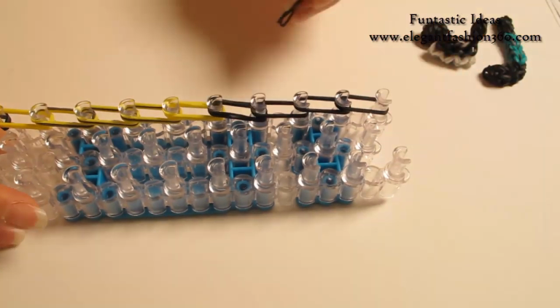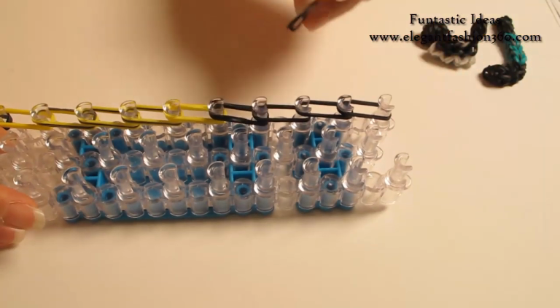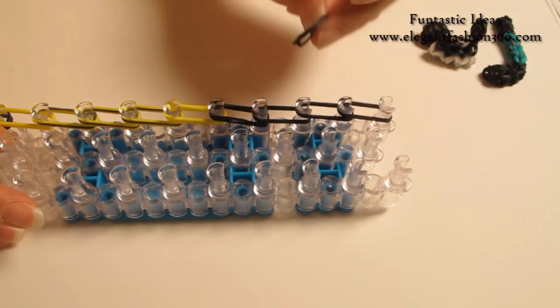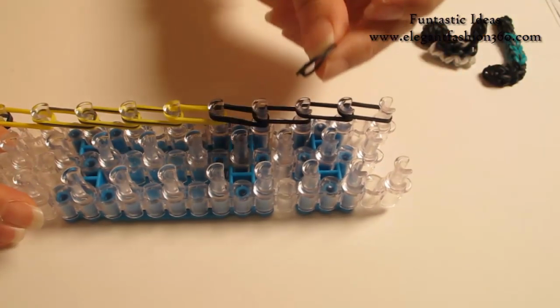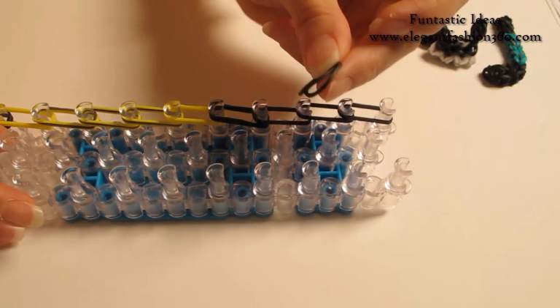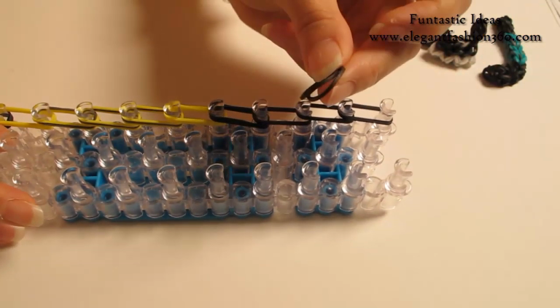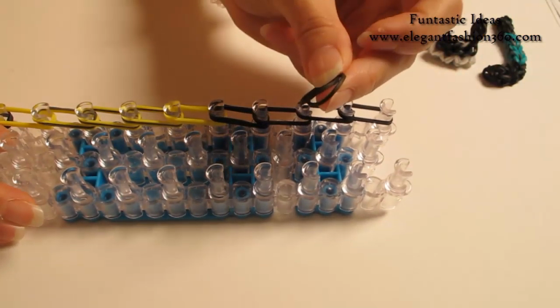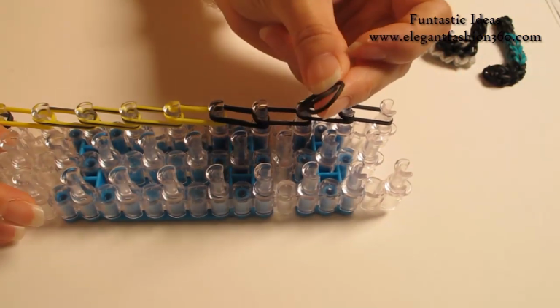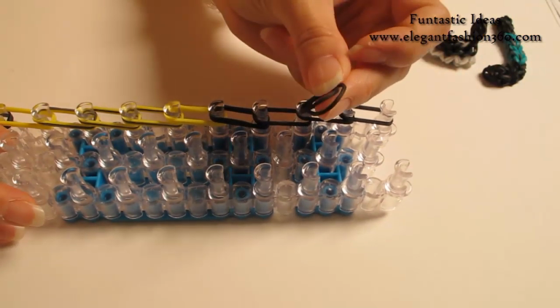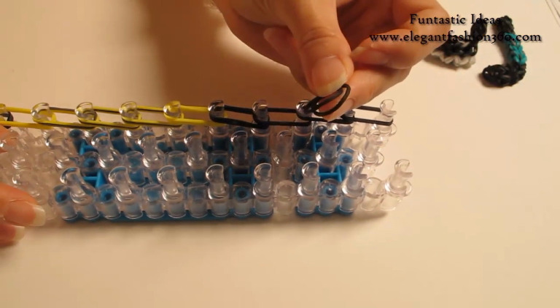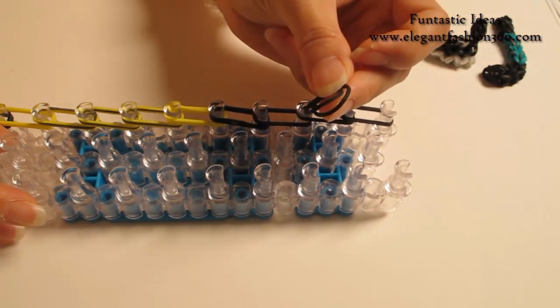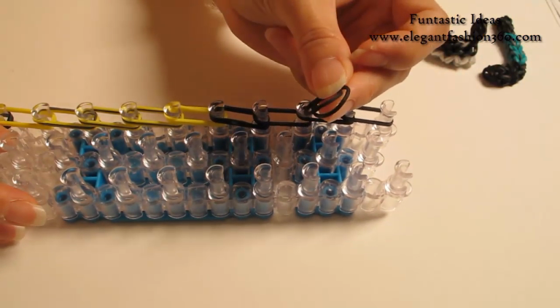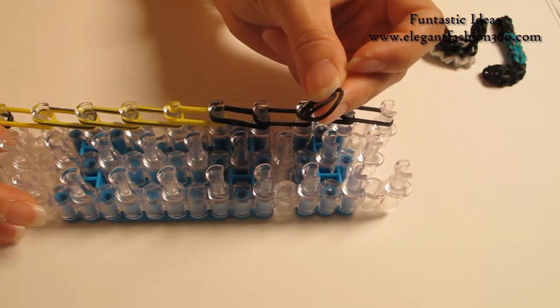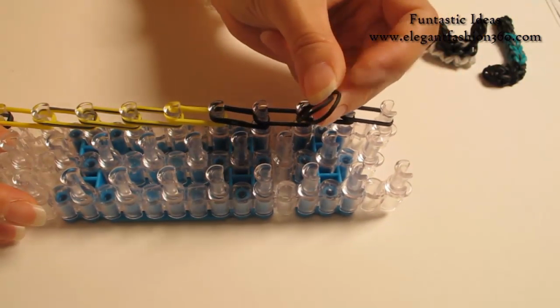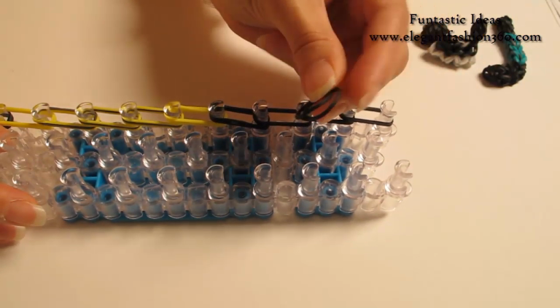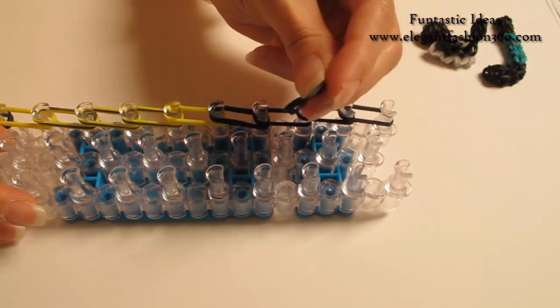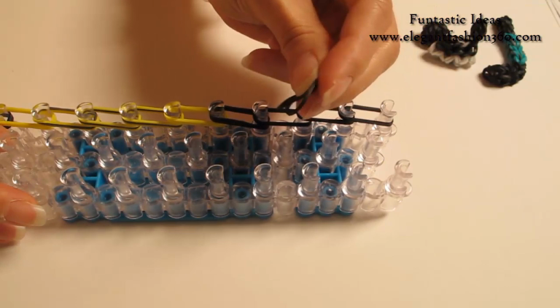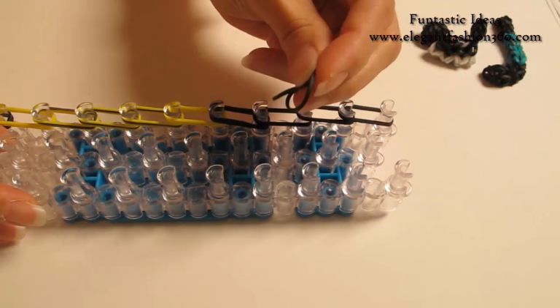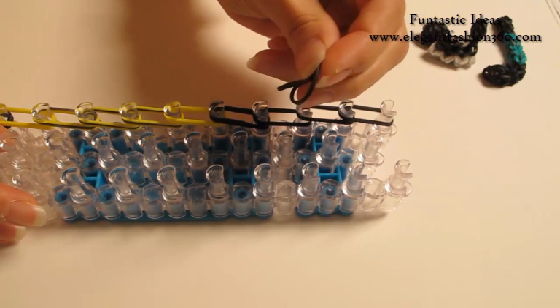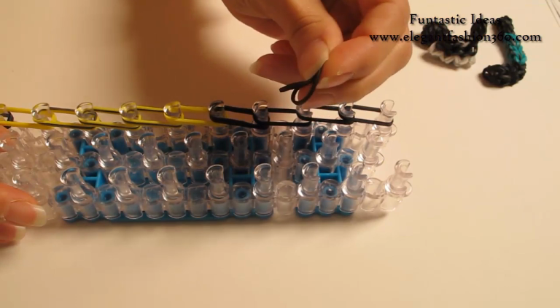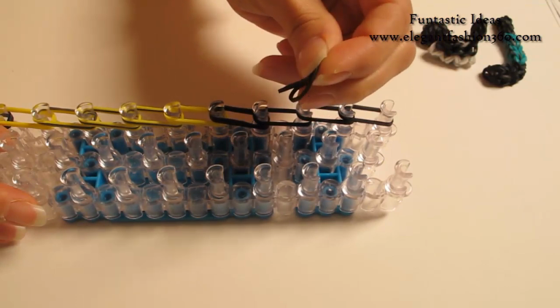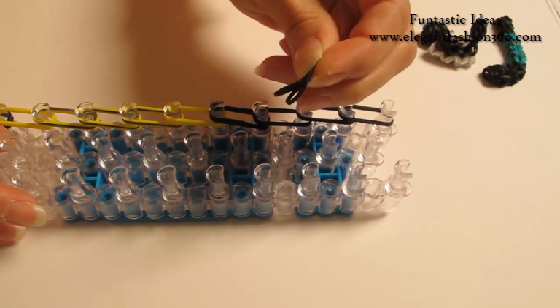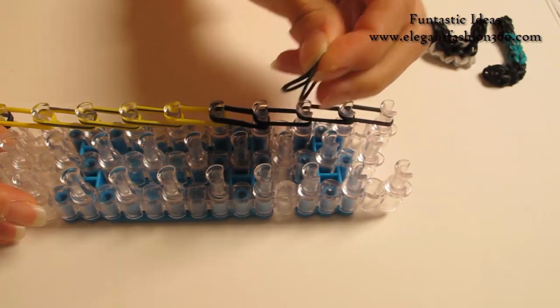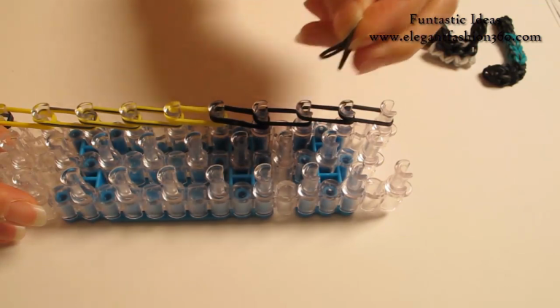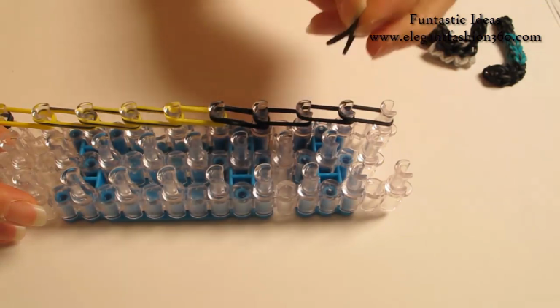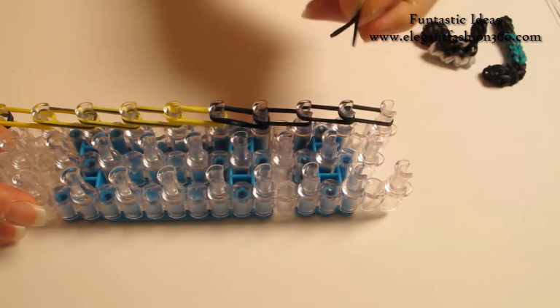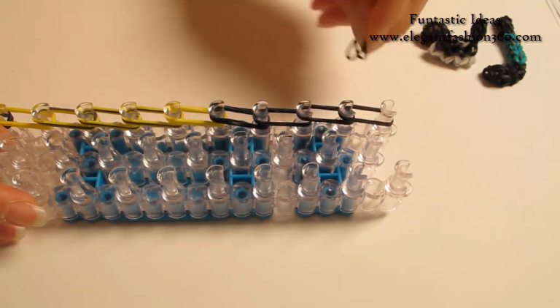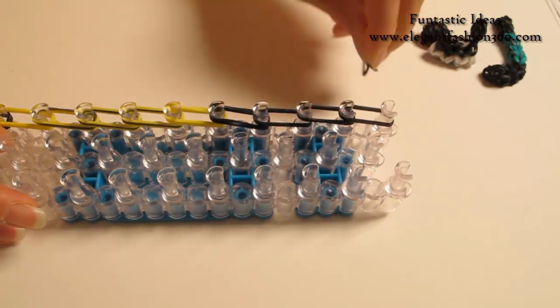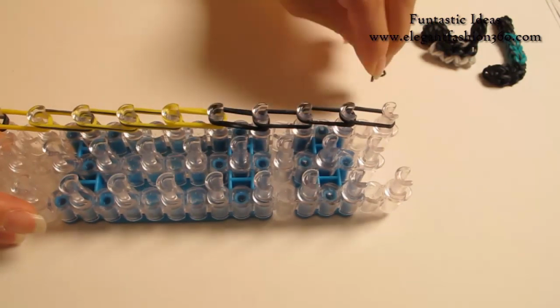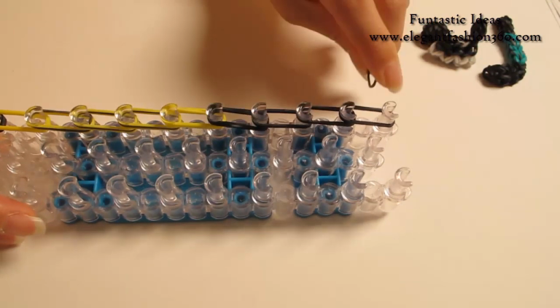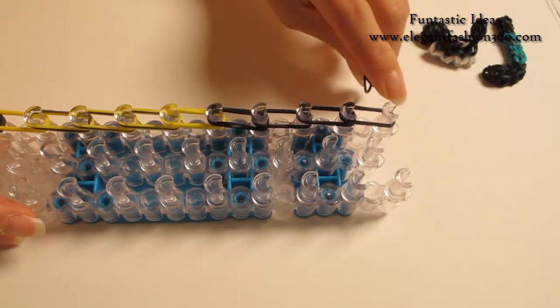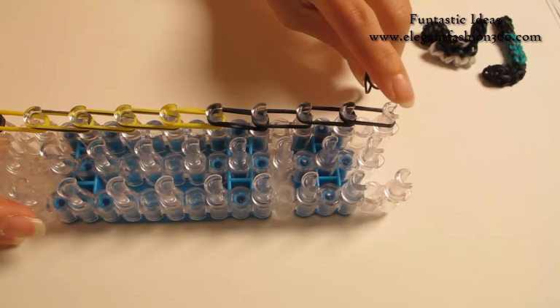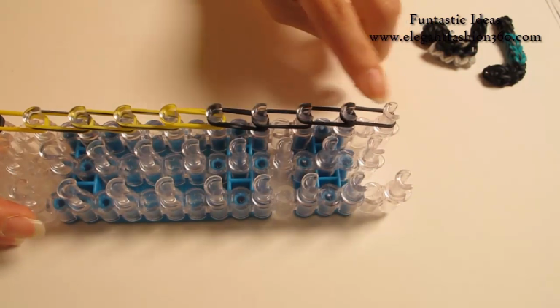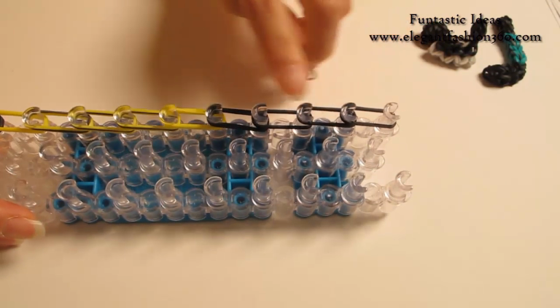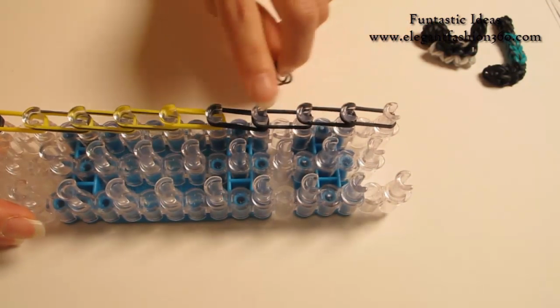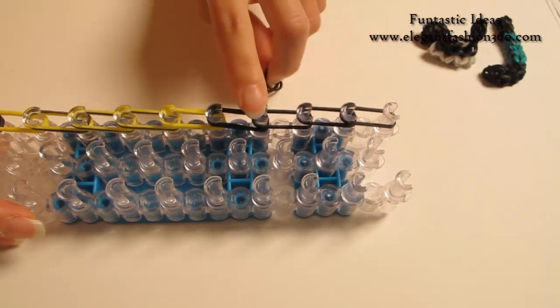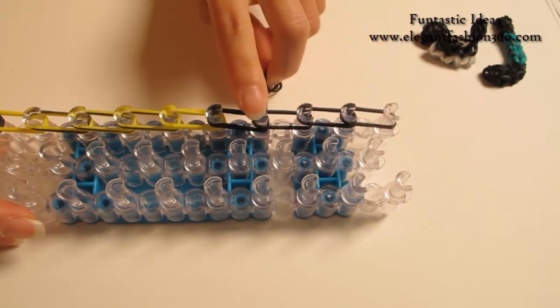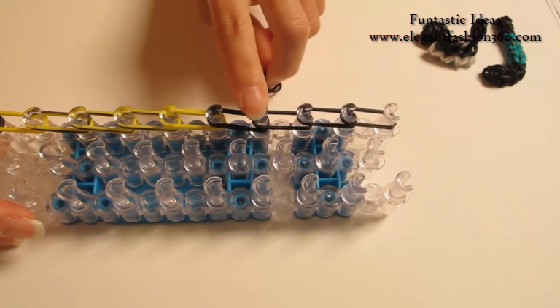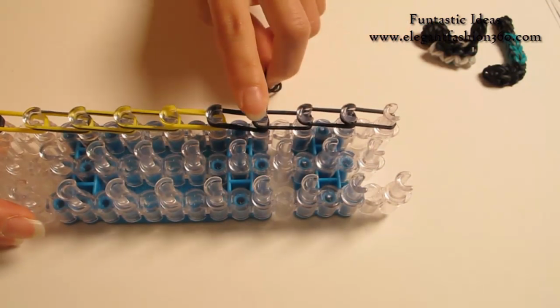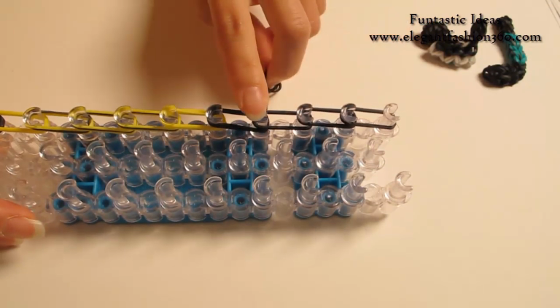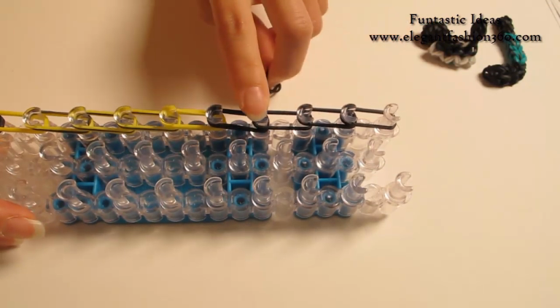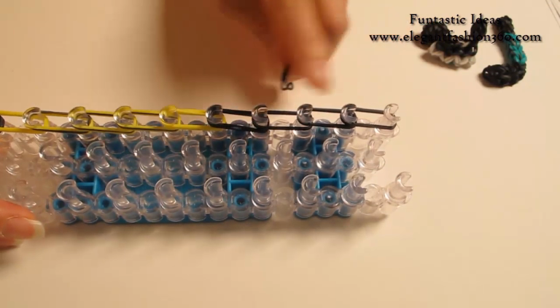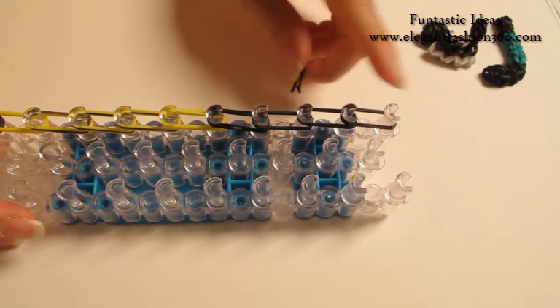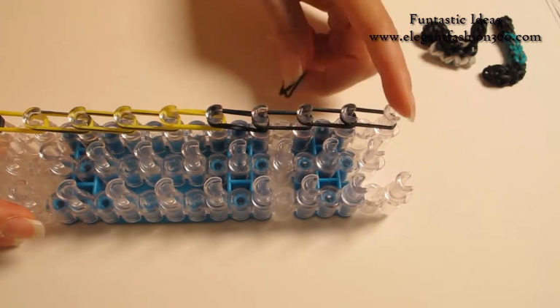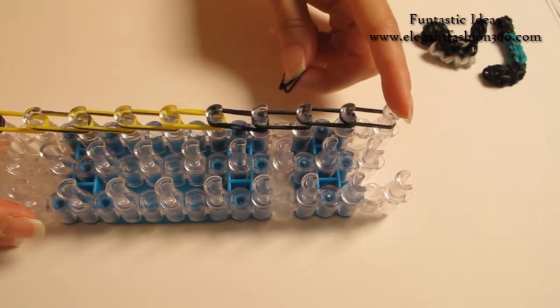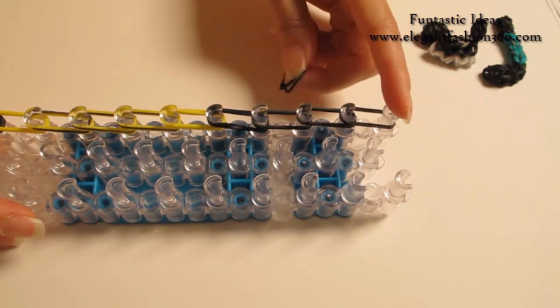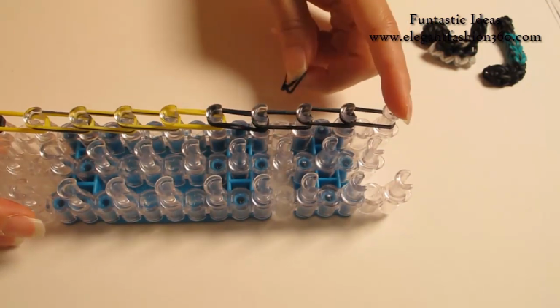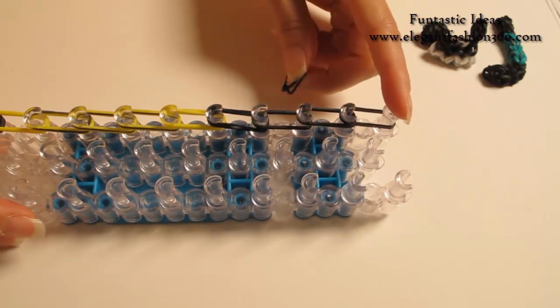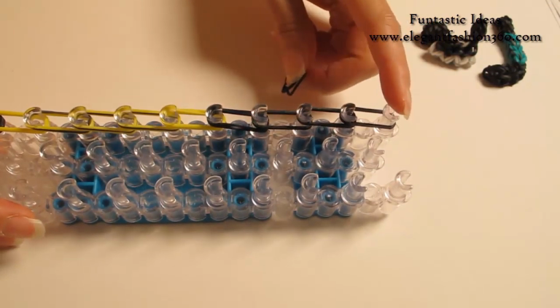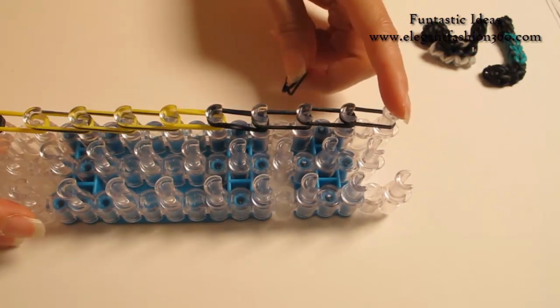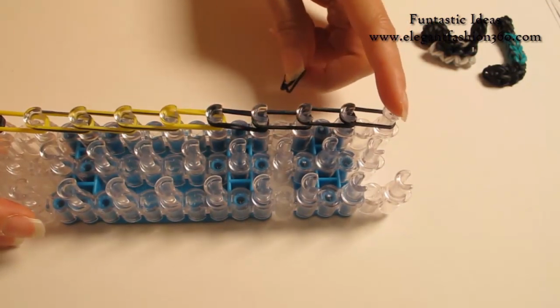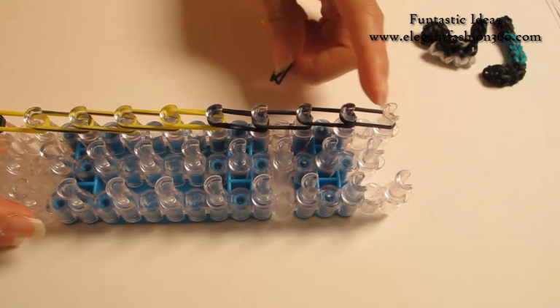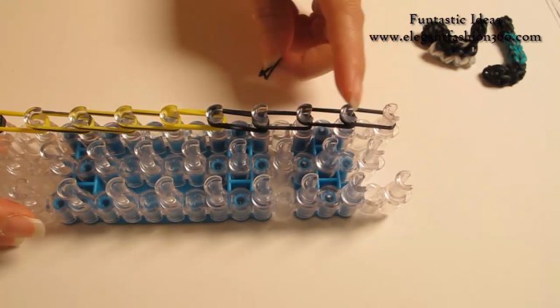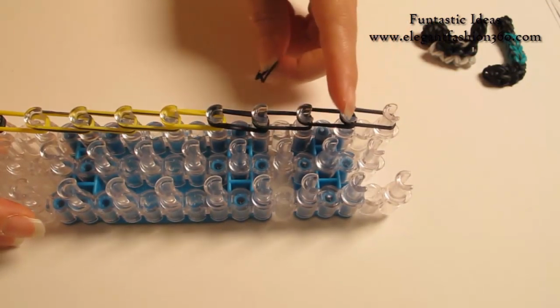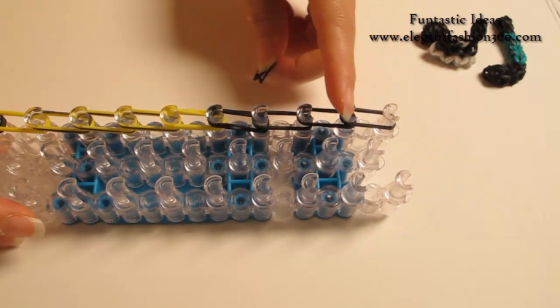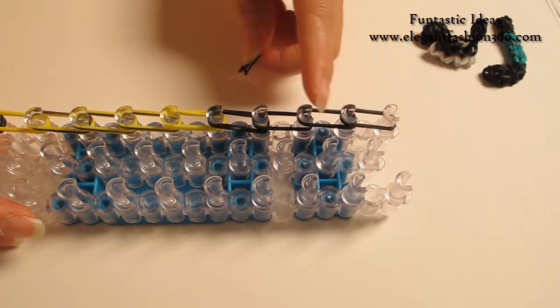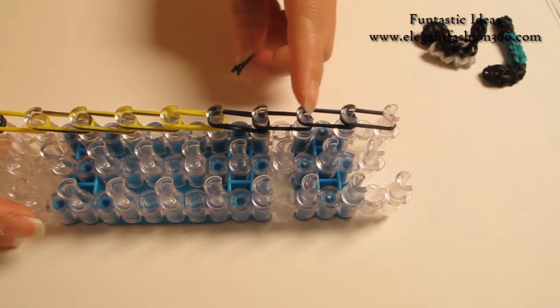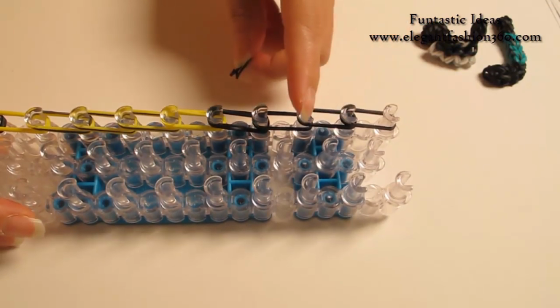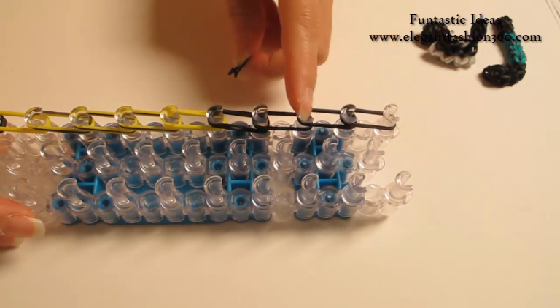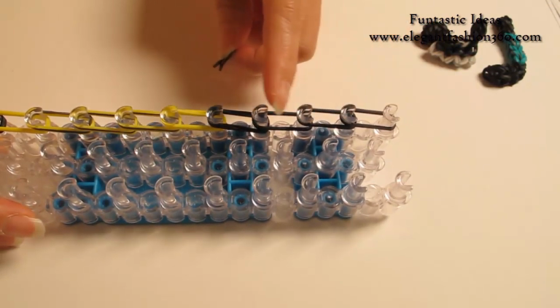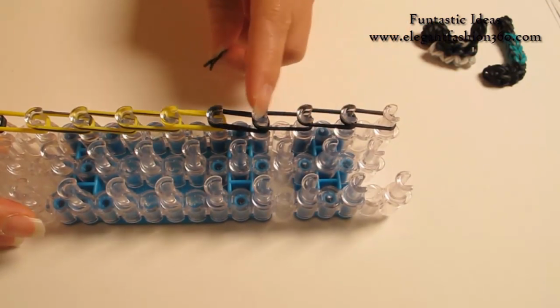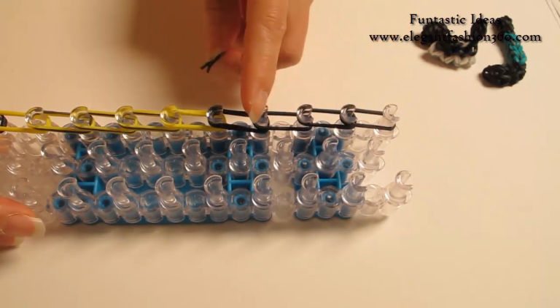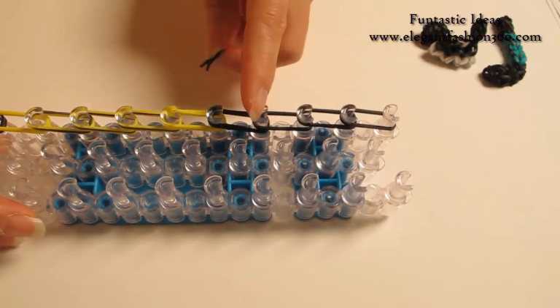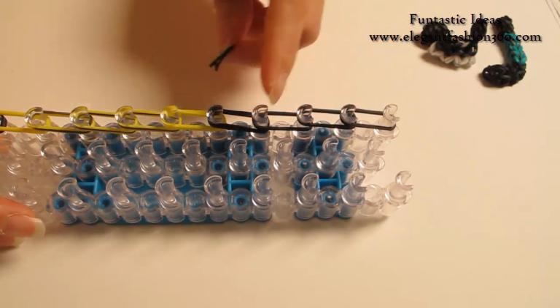Next, I'm gonna take two bands. Start from the fourth from the top — one, two, three, four.